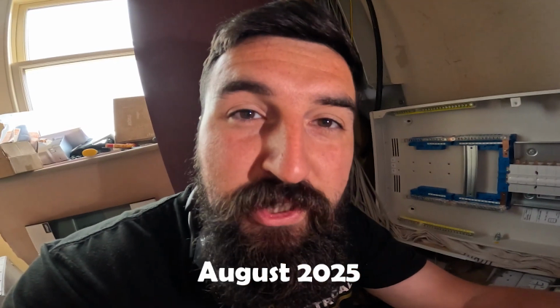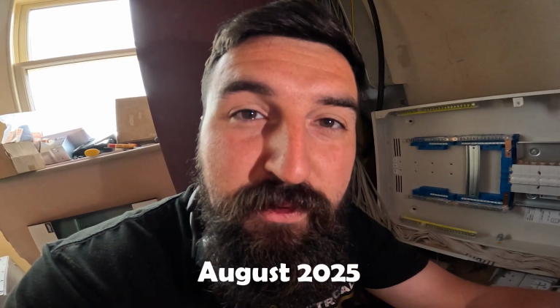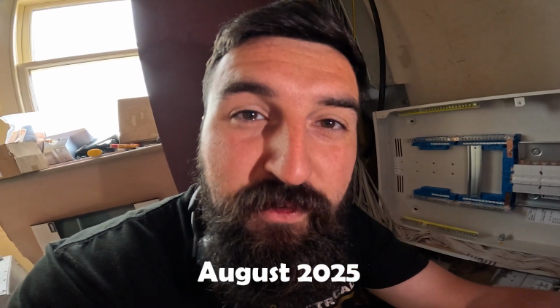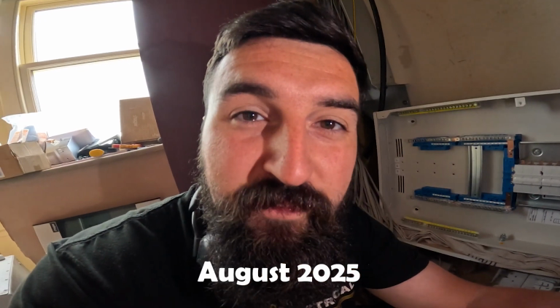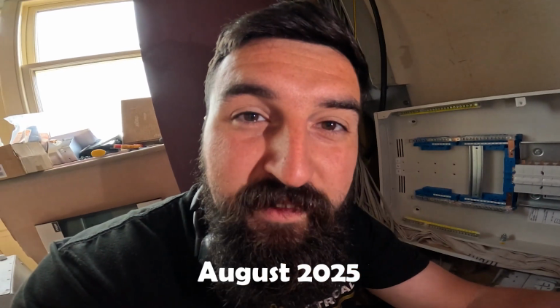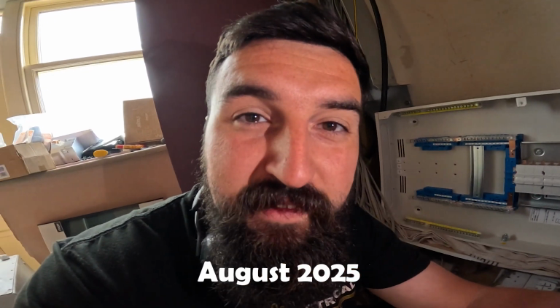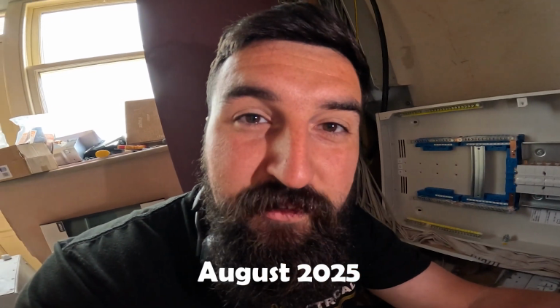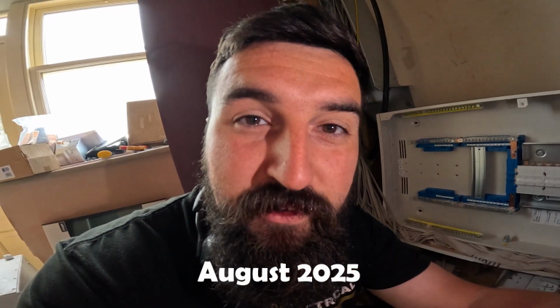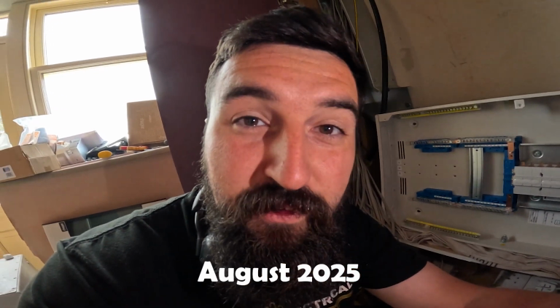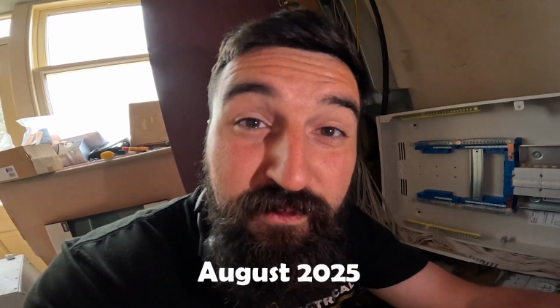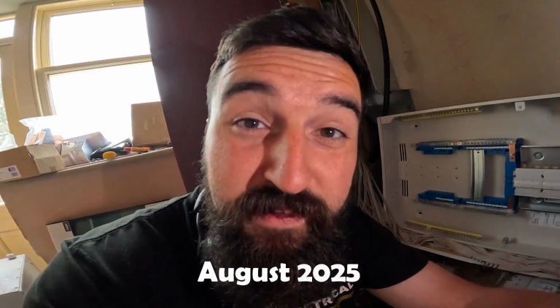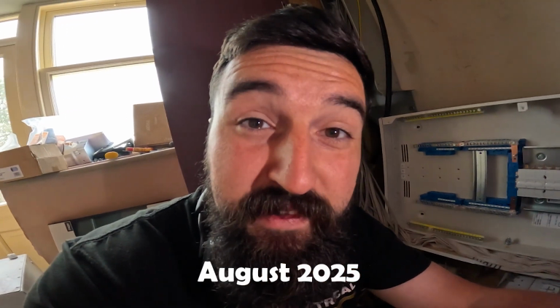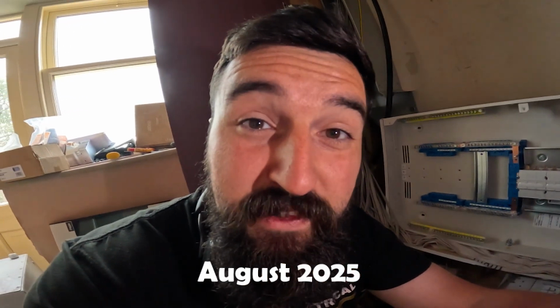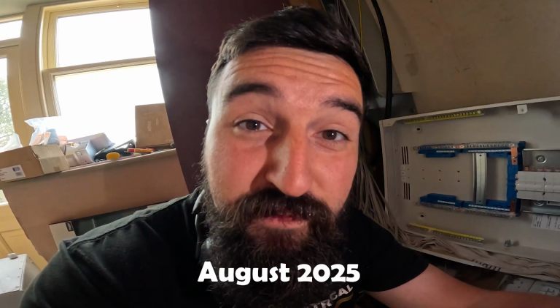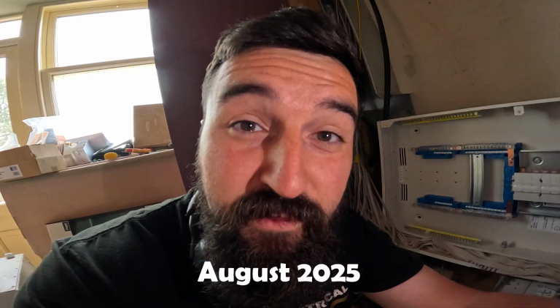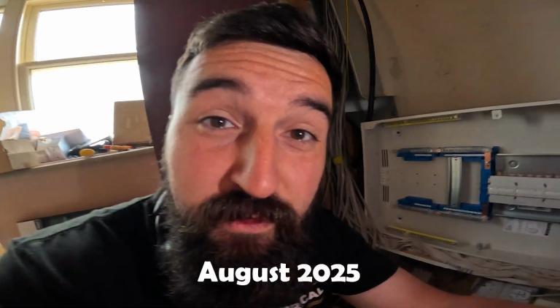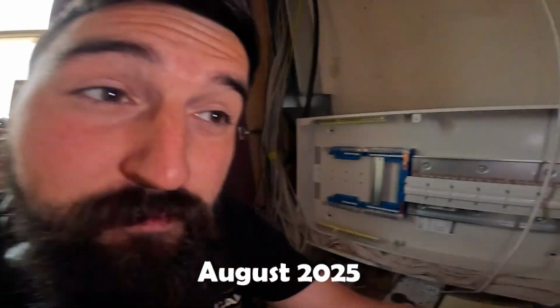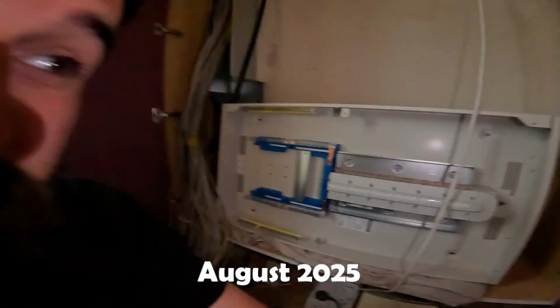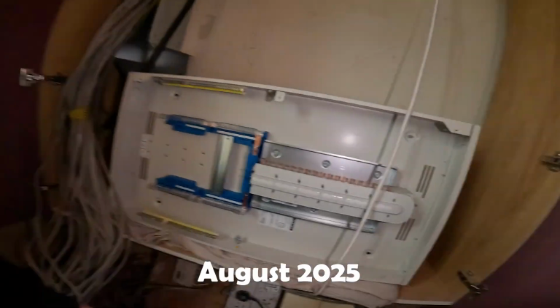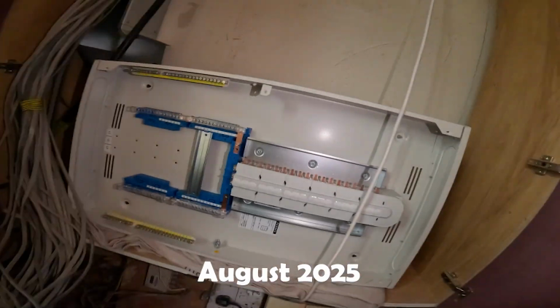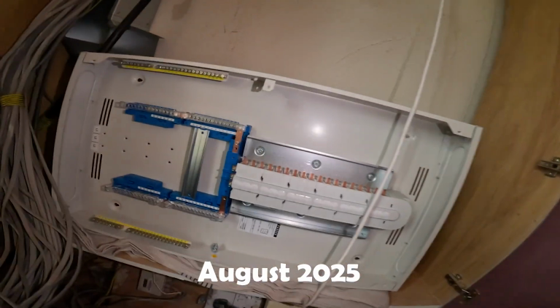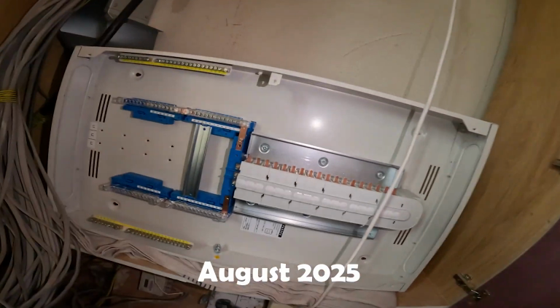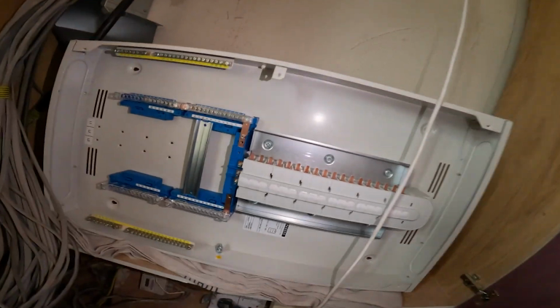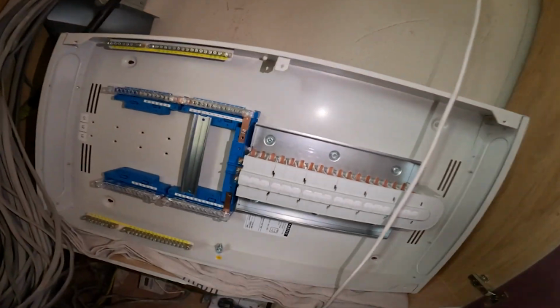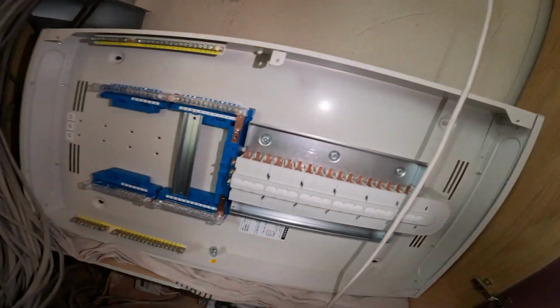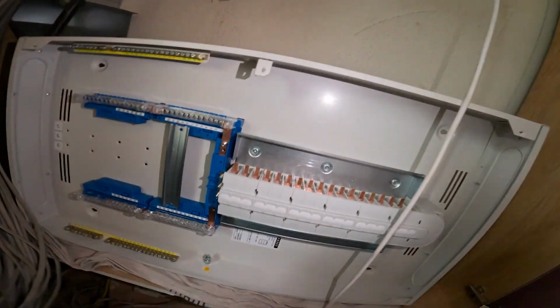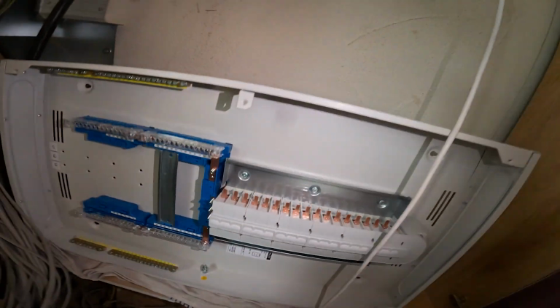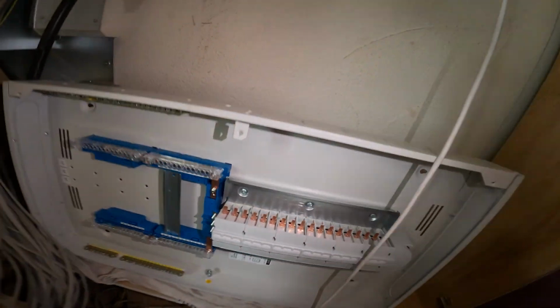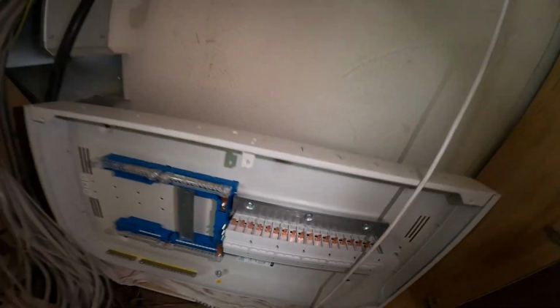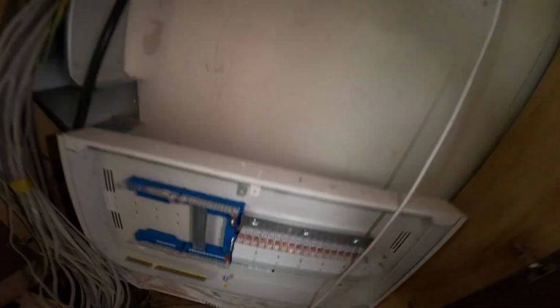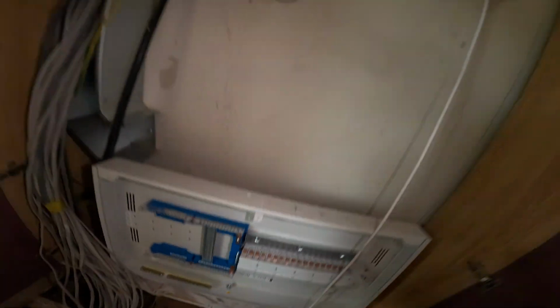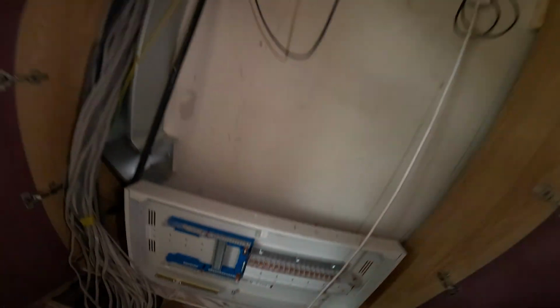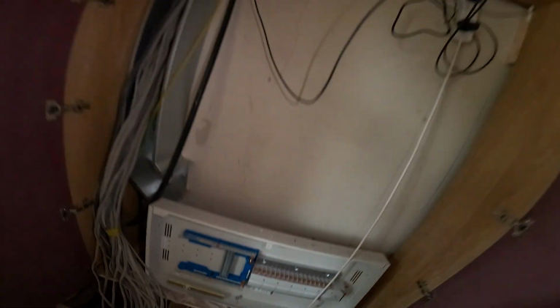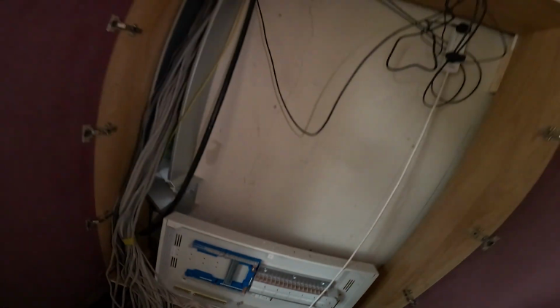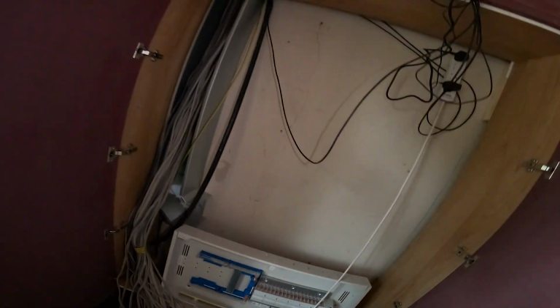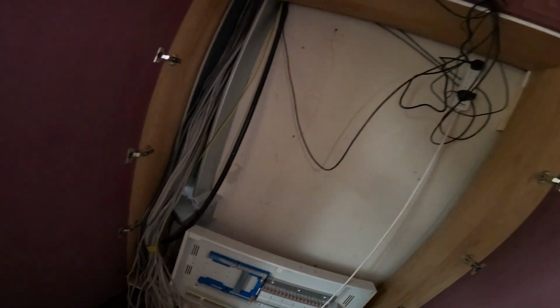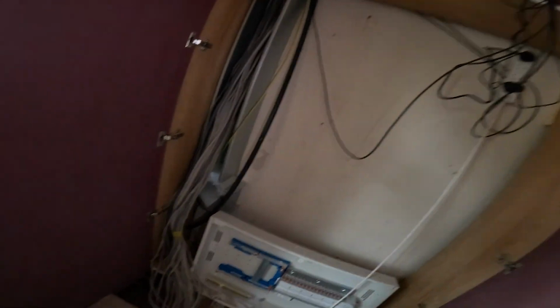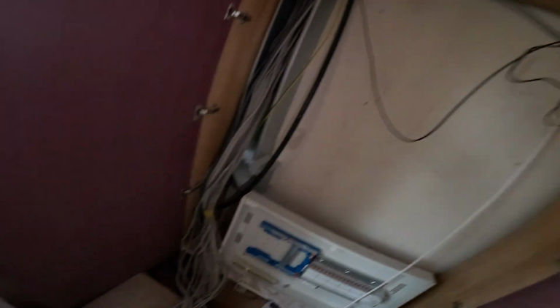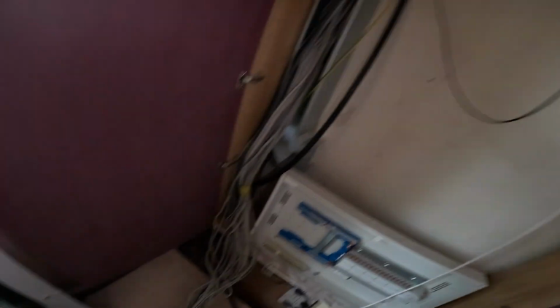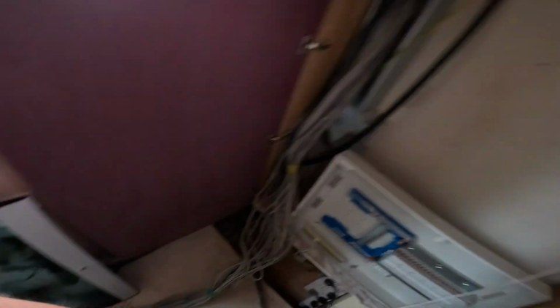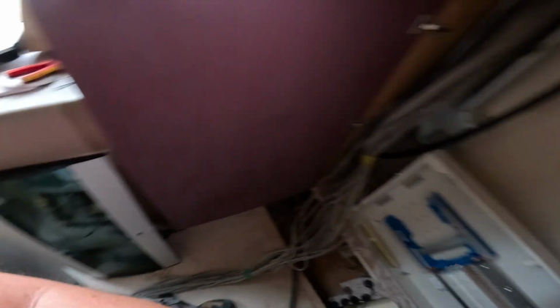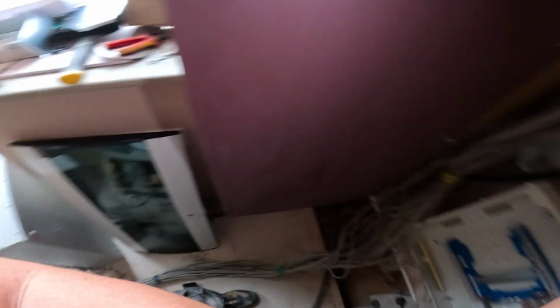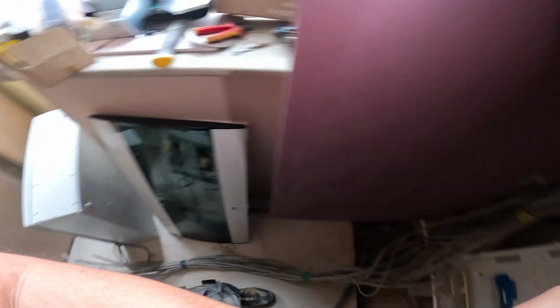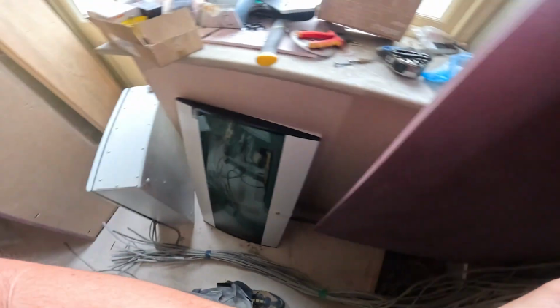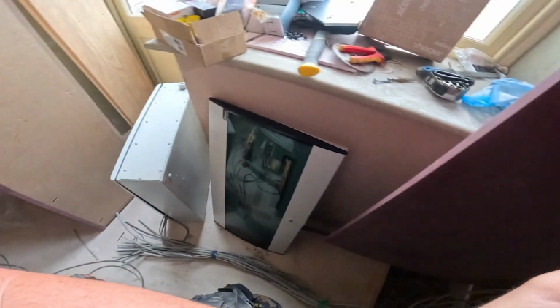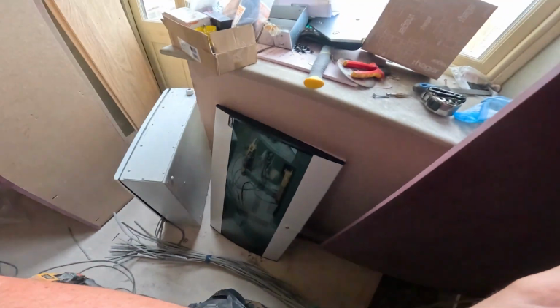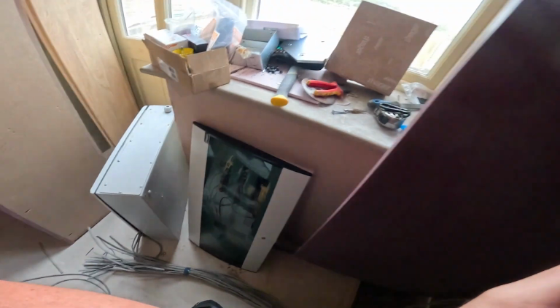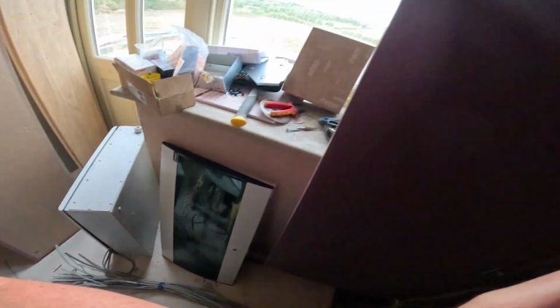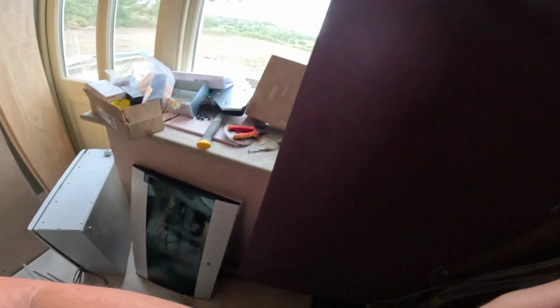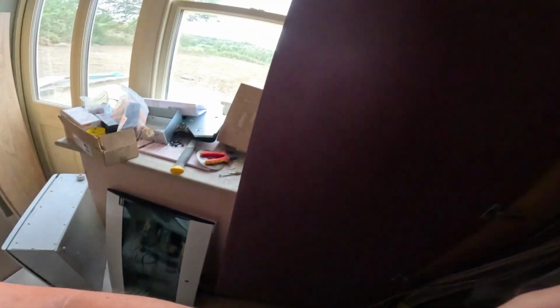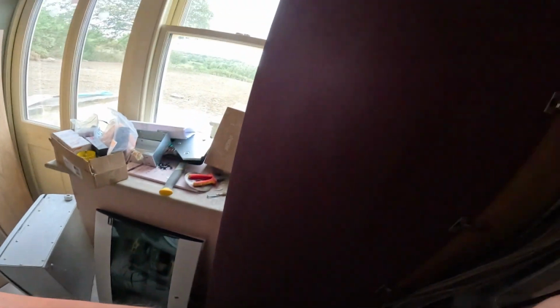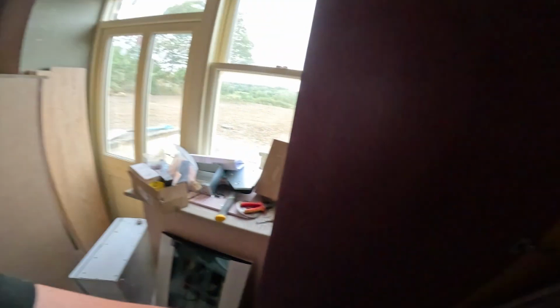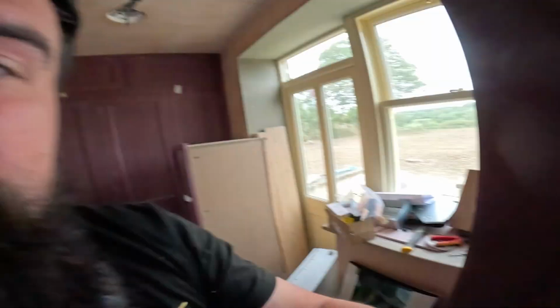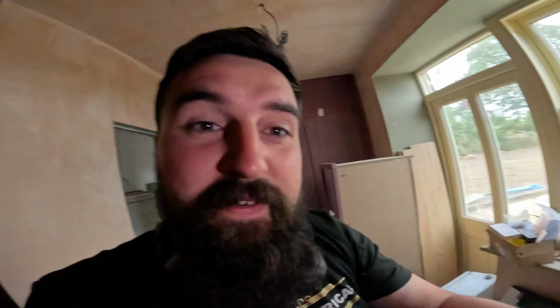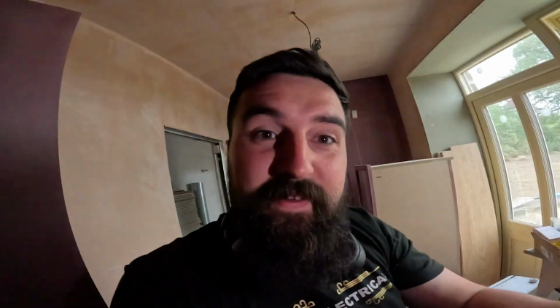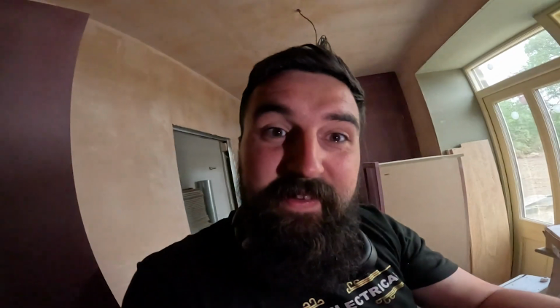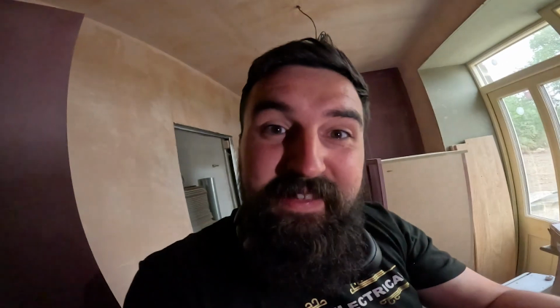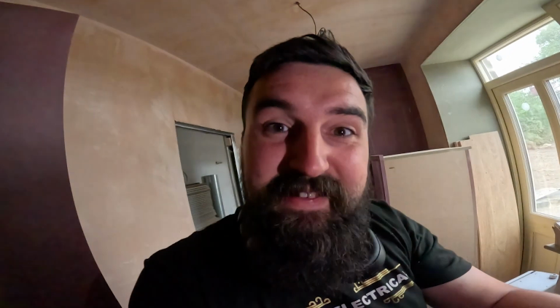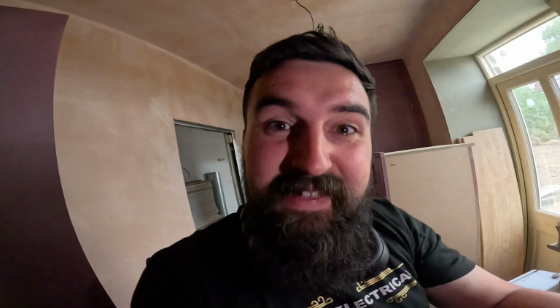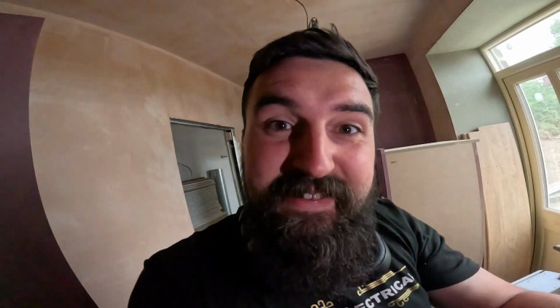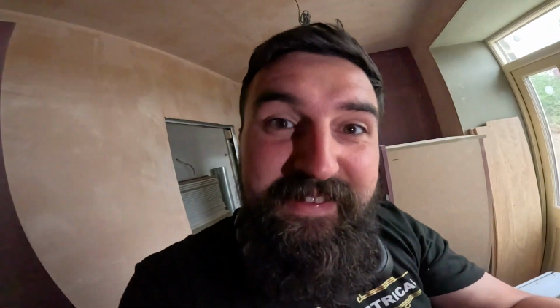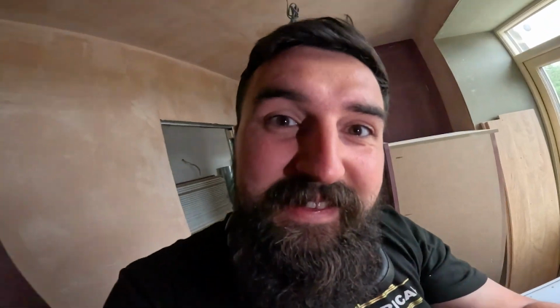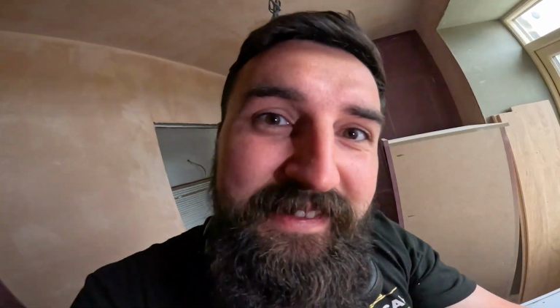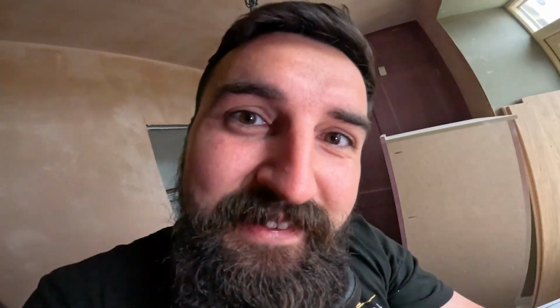It's James from FinElectrical. On today's video we're installing this three-phase board to this house. Here we go, let's get into this.